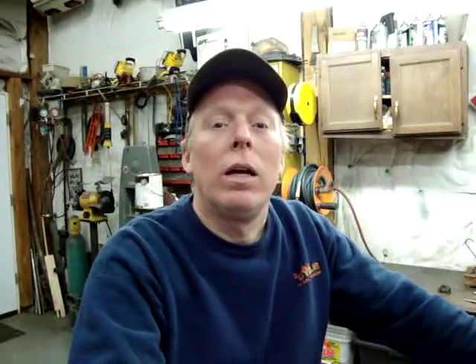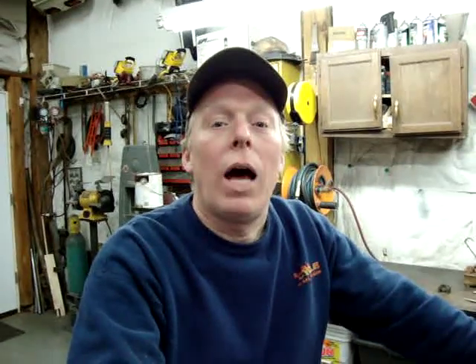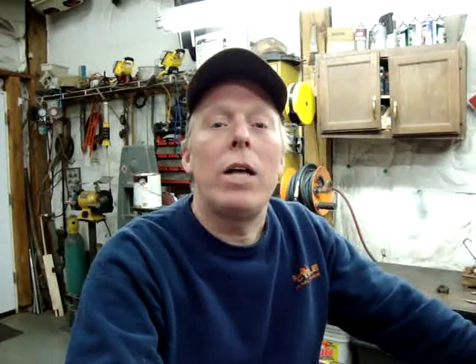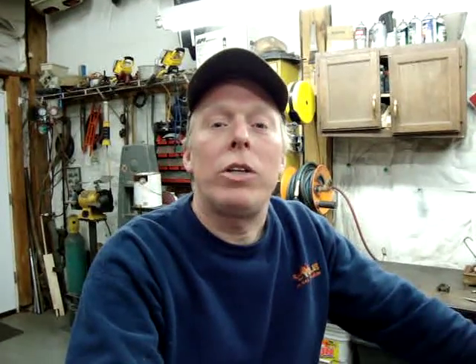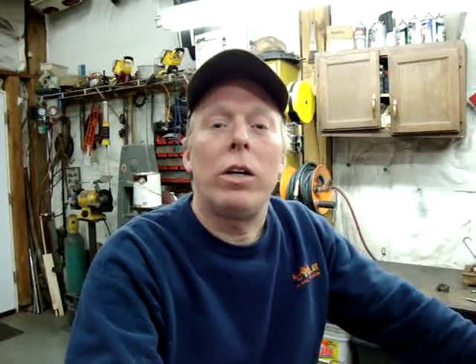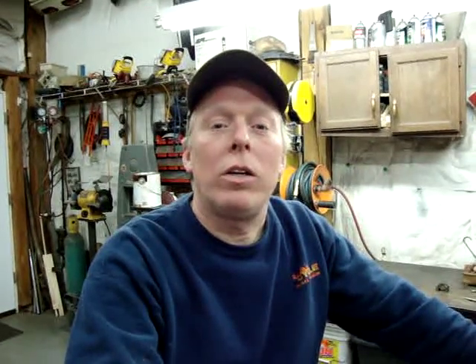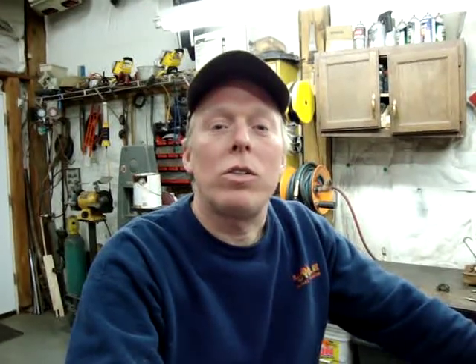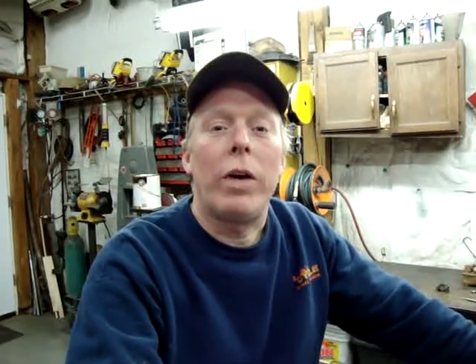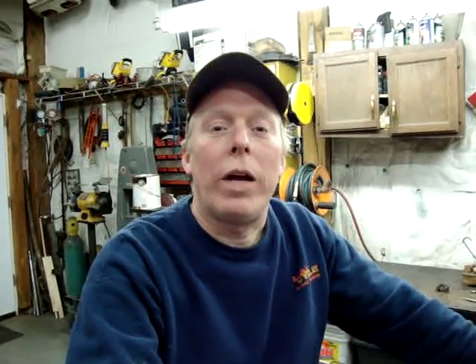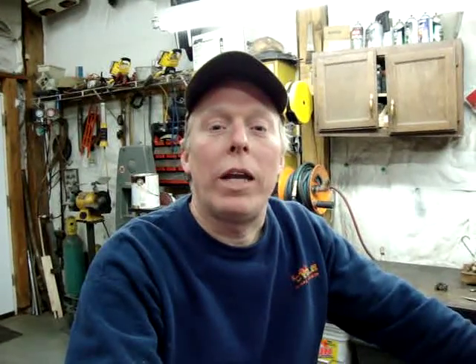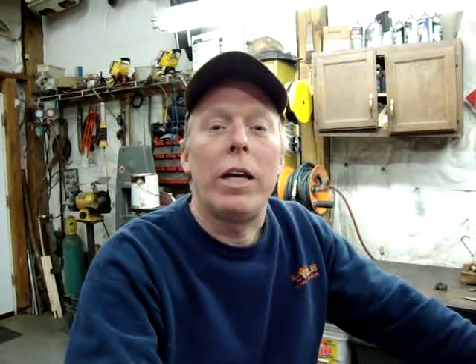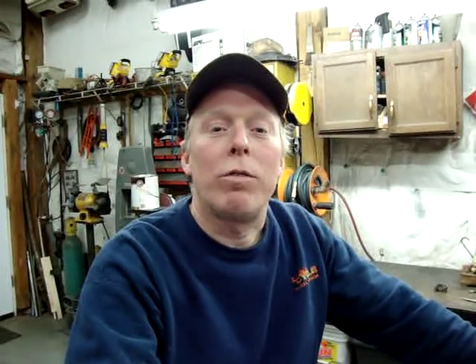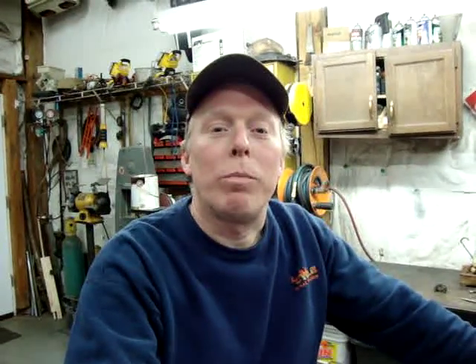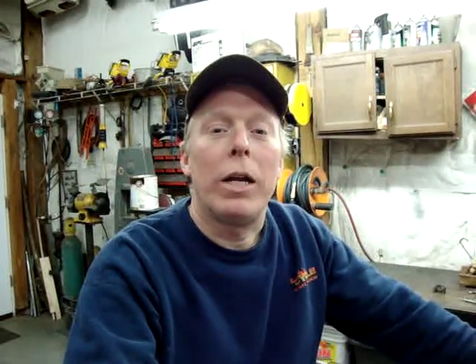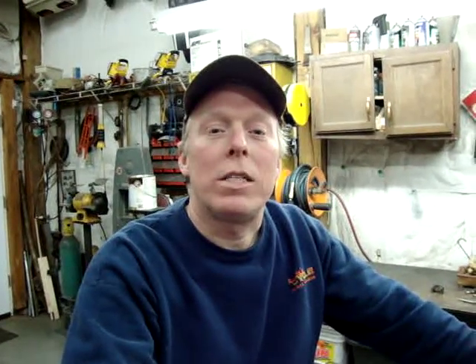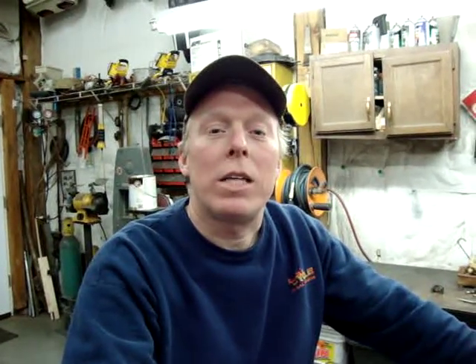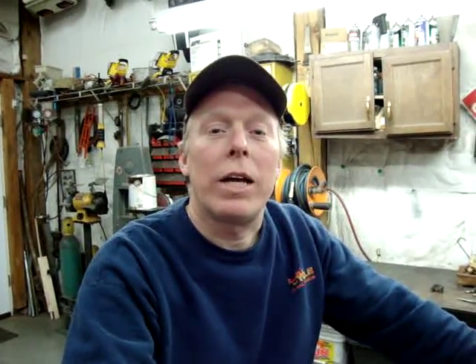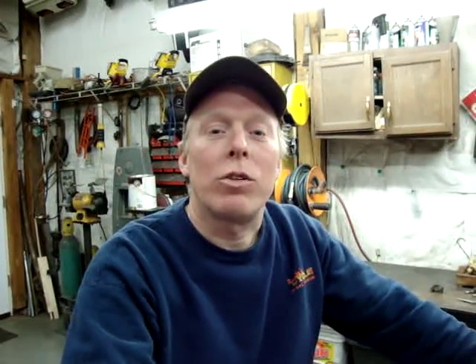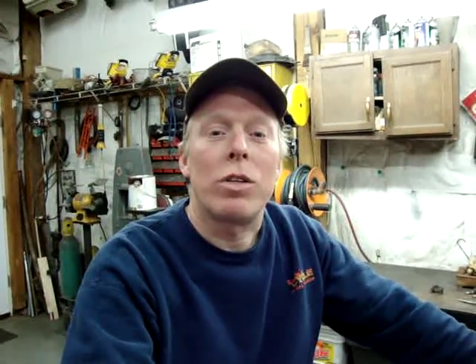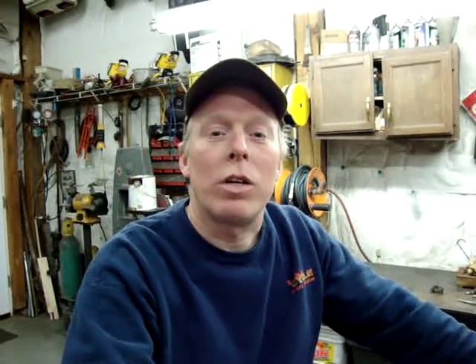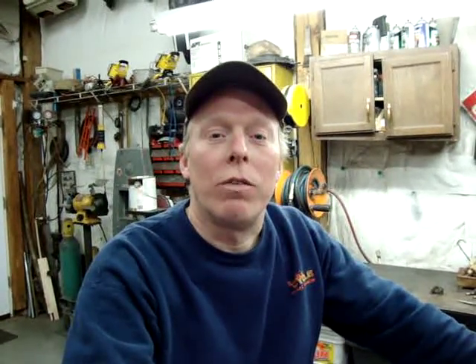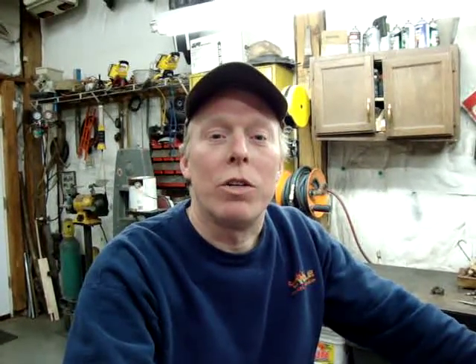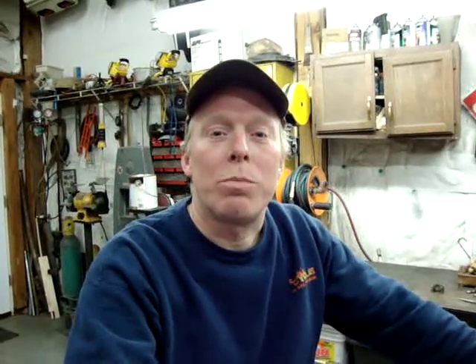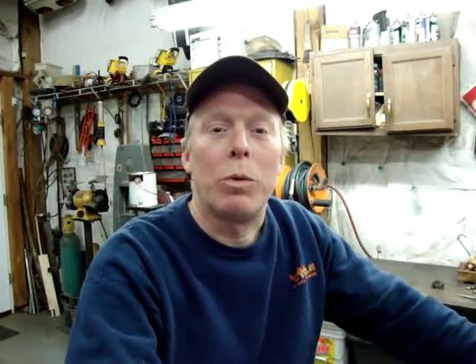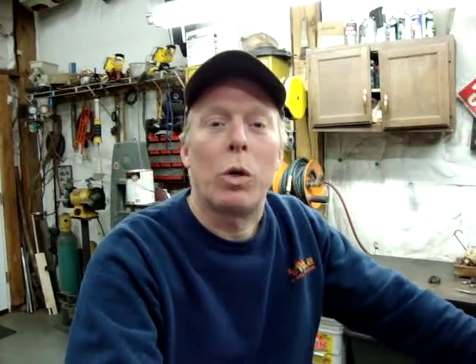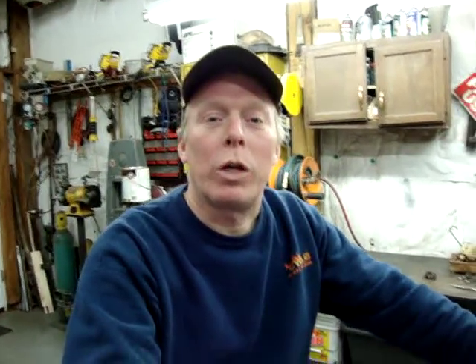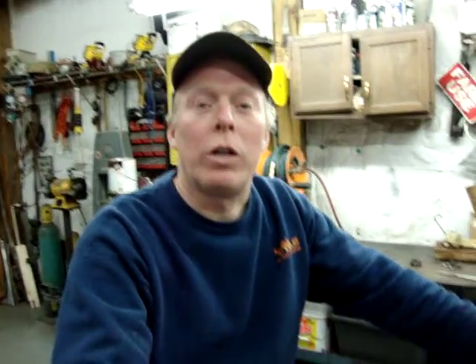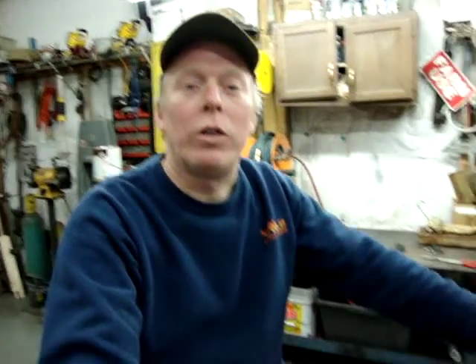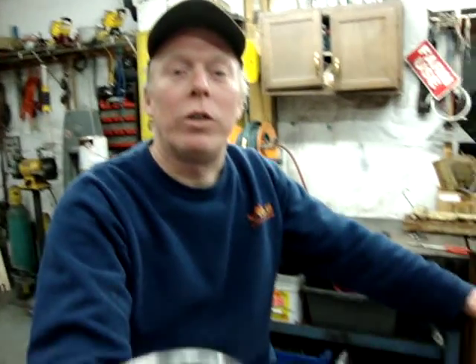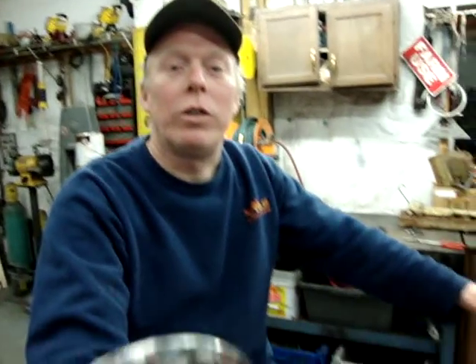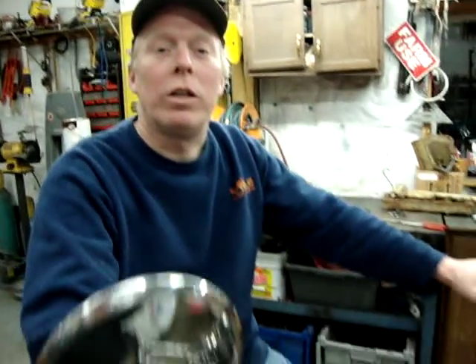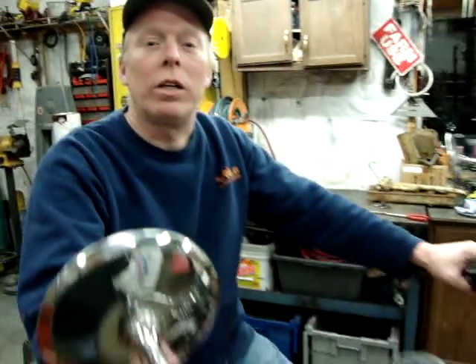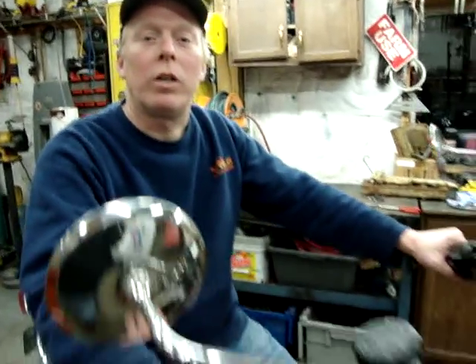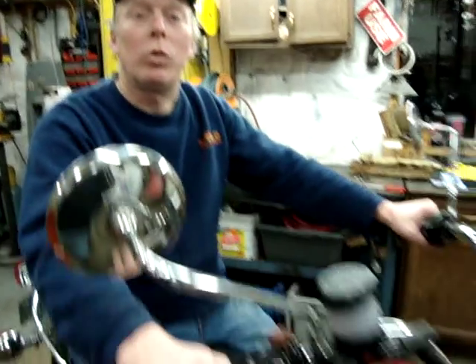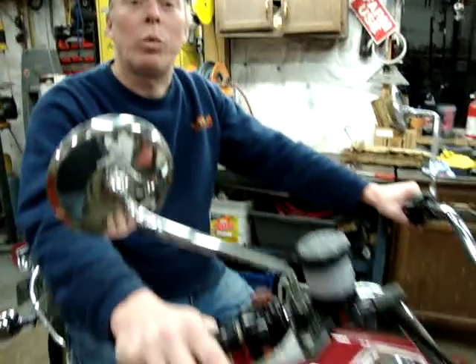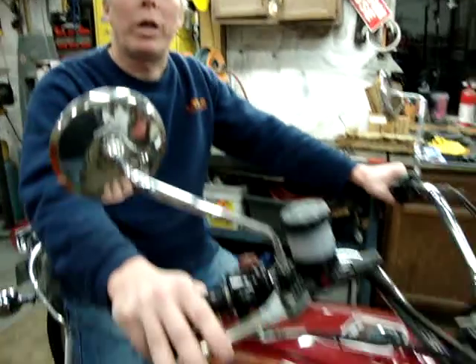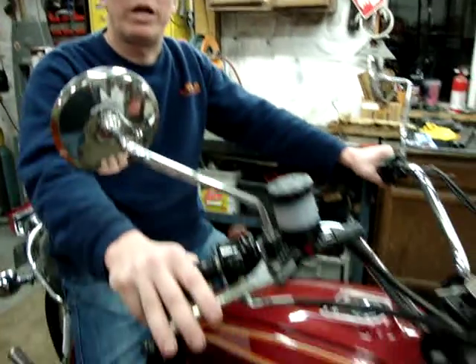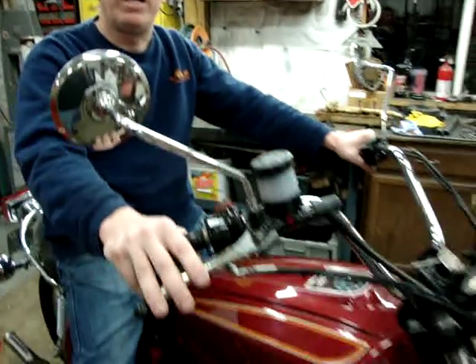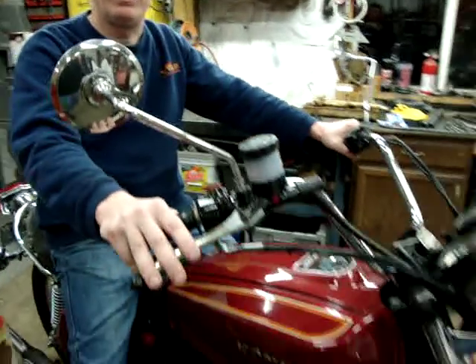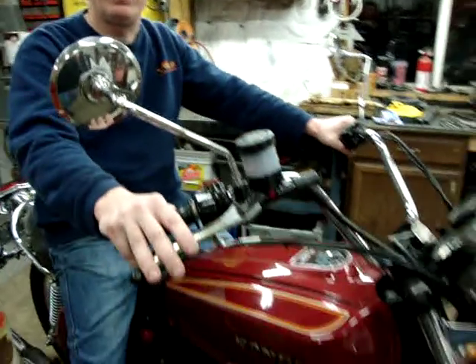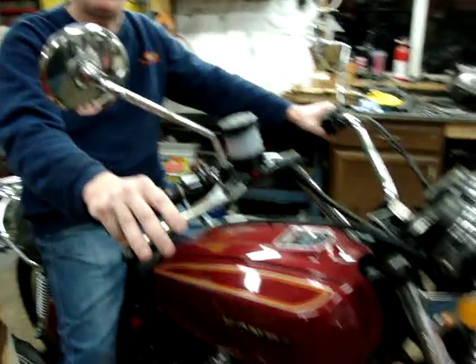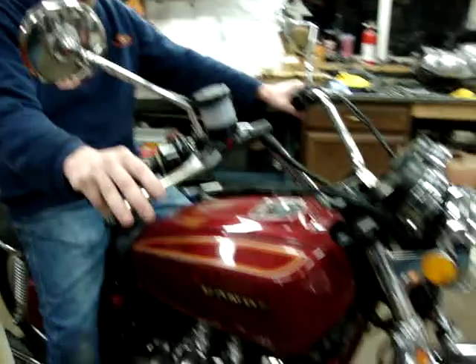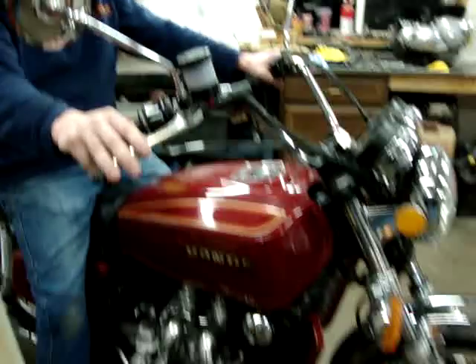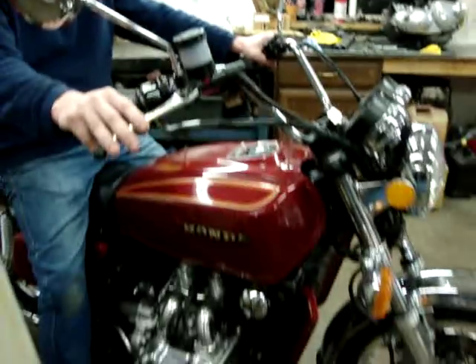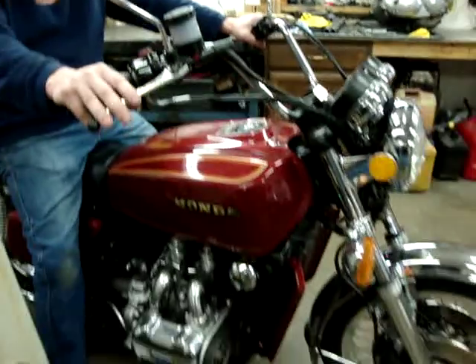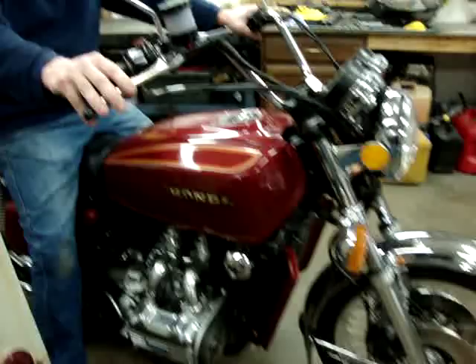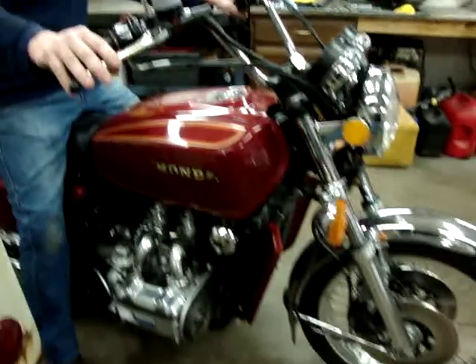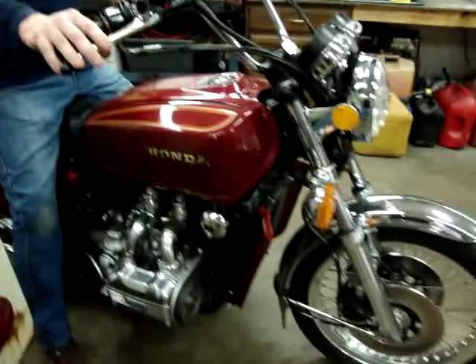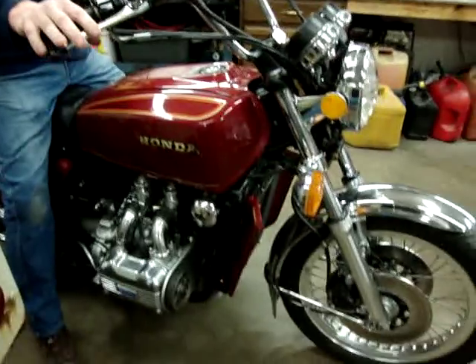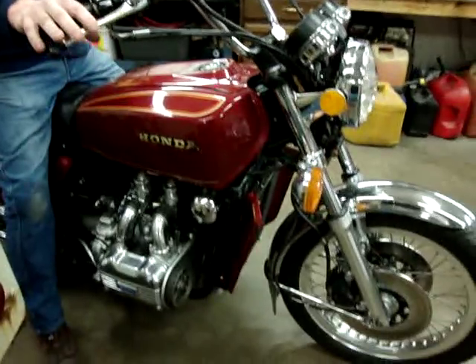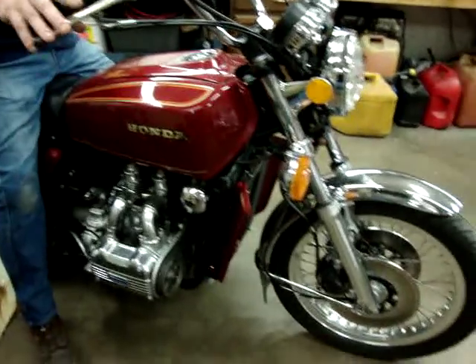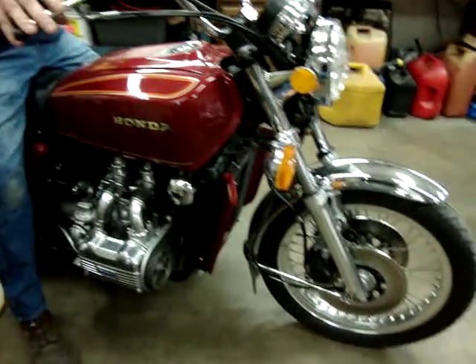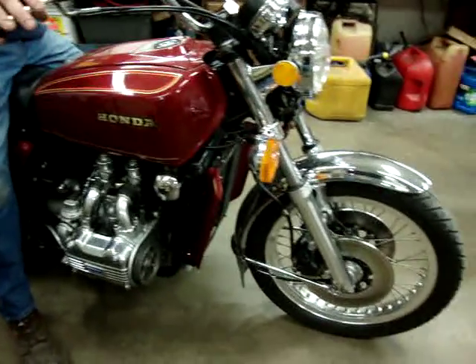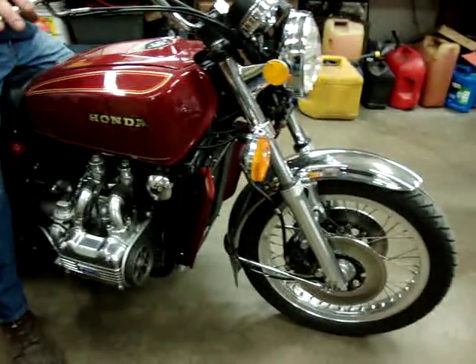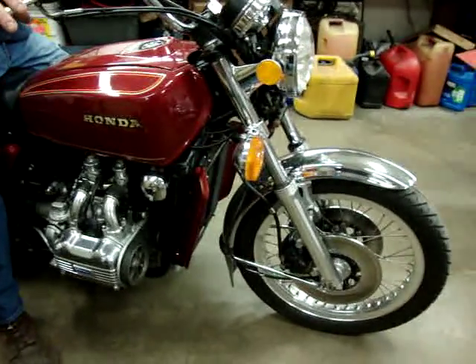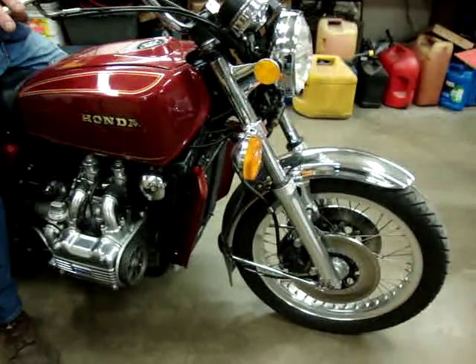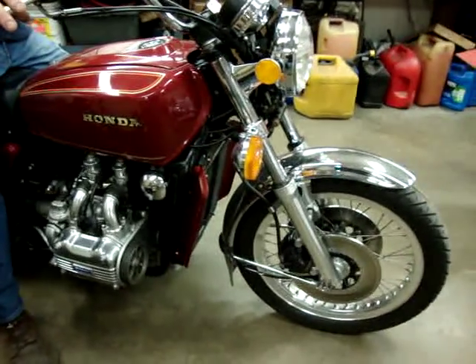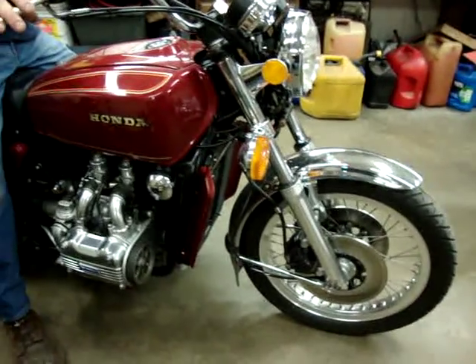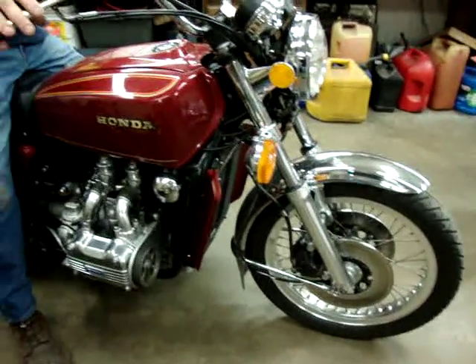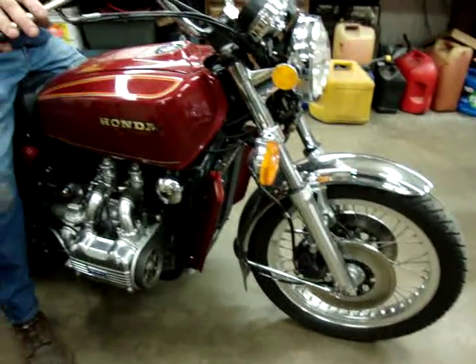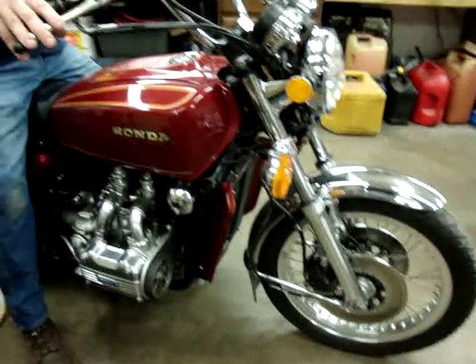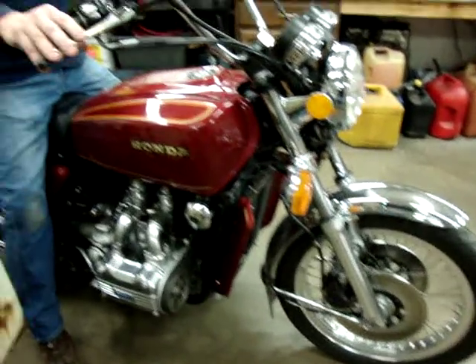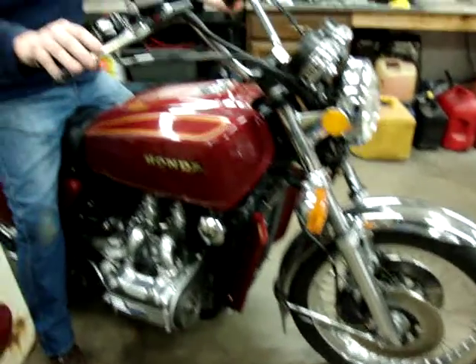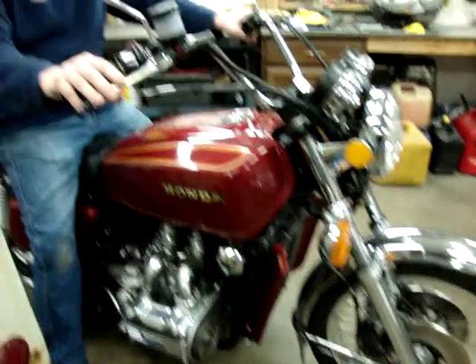Hi Charles, Randy here from Randy Cycle Service. Been working on your Gold Wing here, and we took it out for its road test and found a couple items.